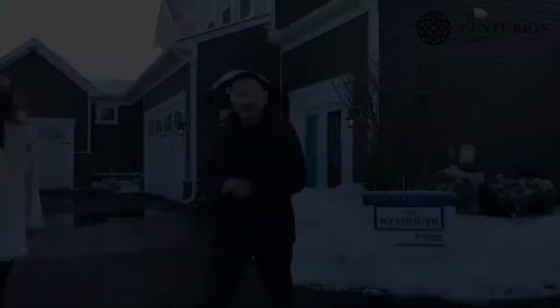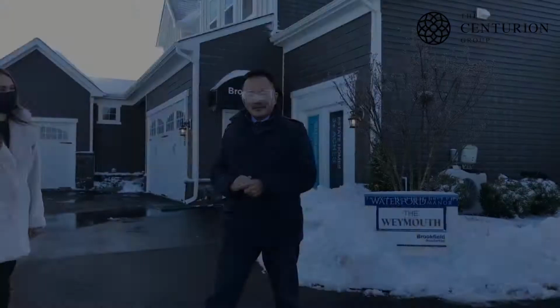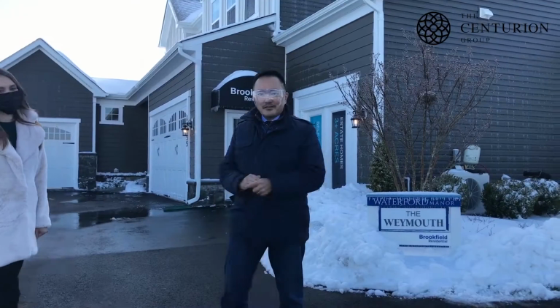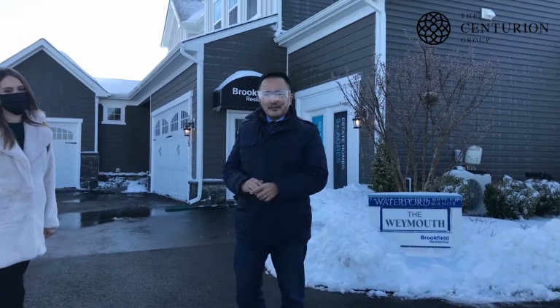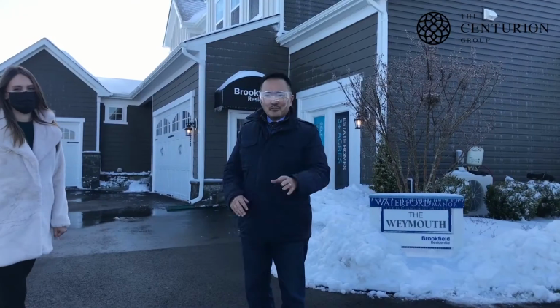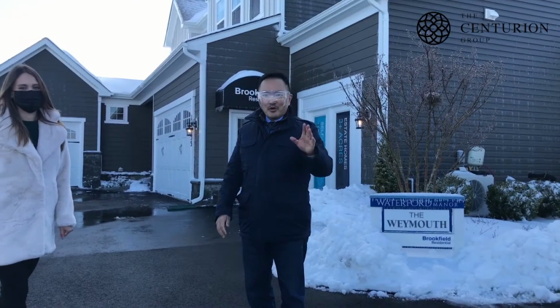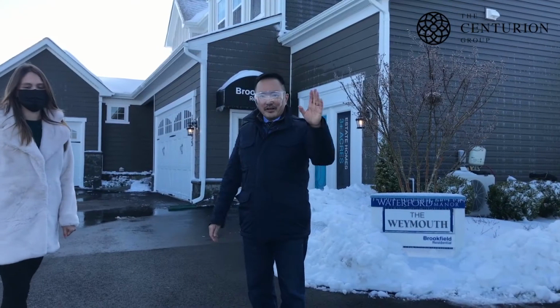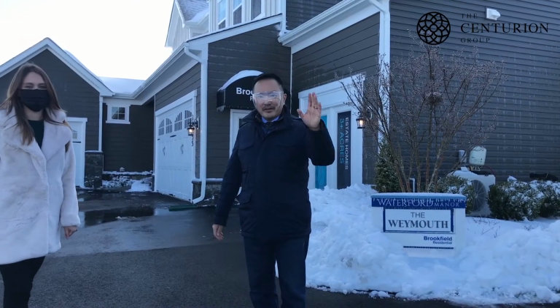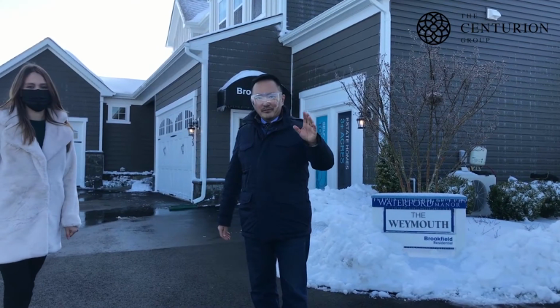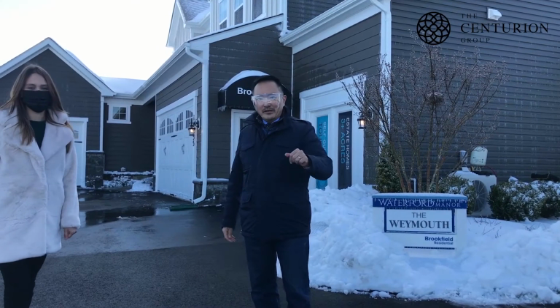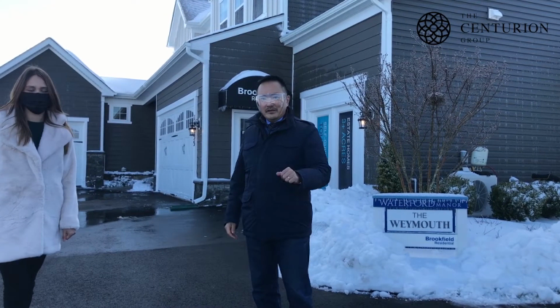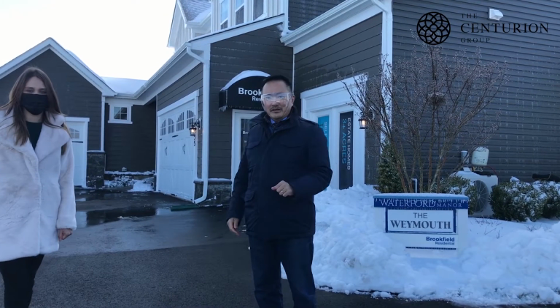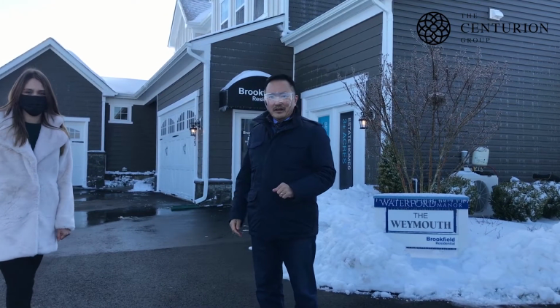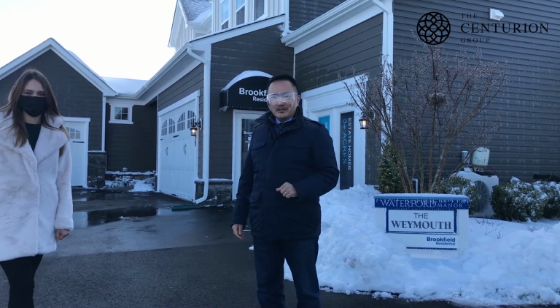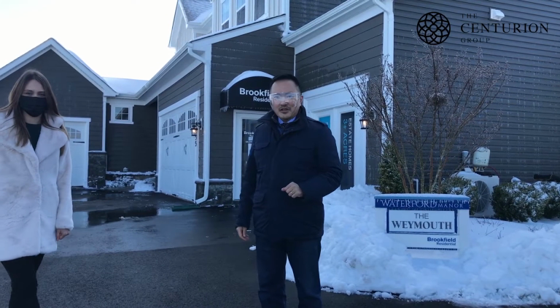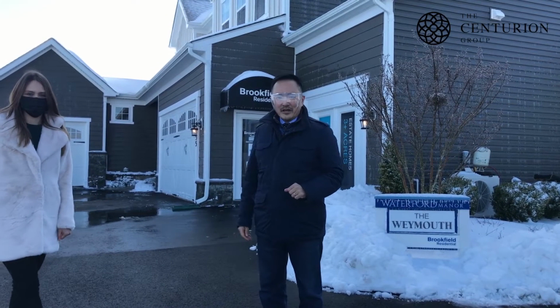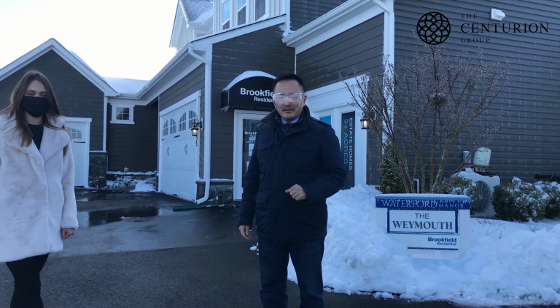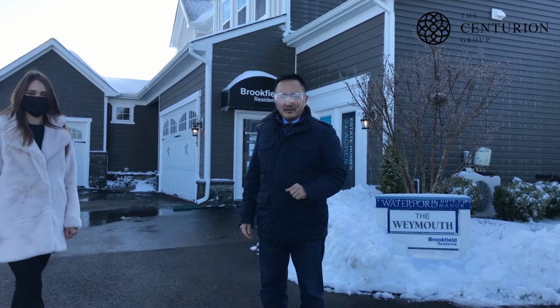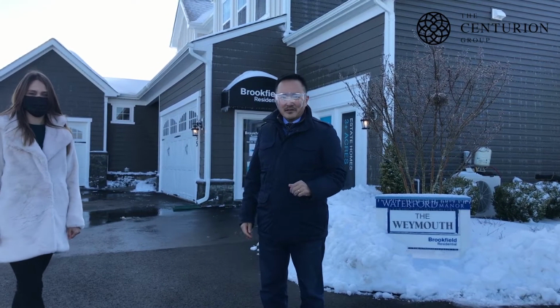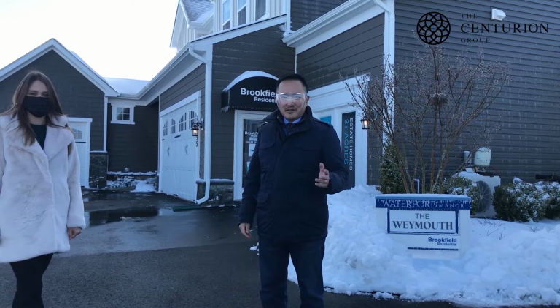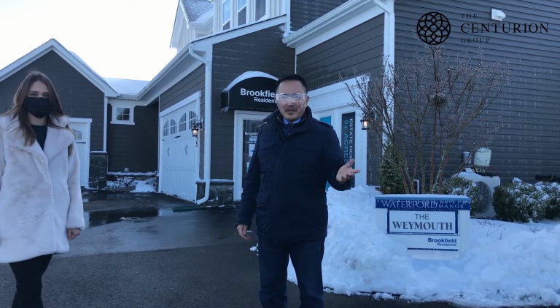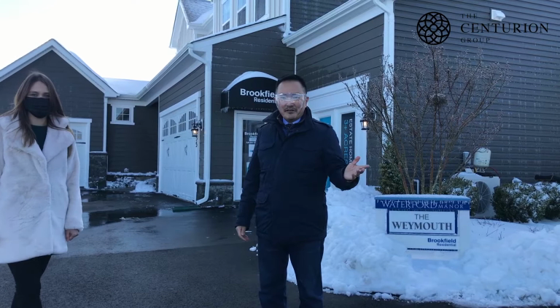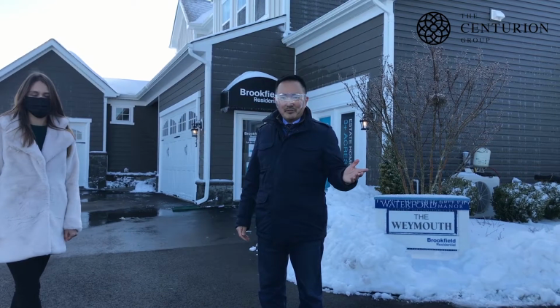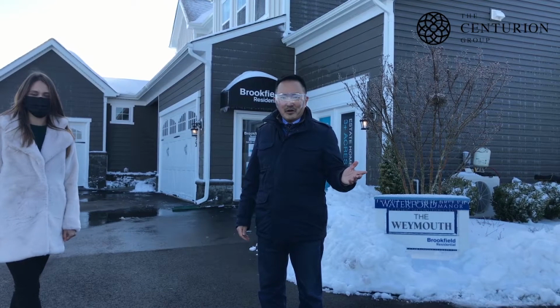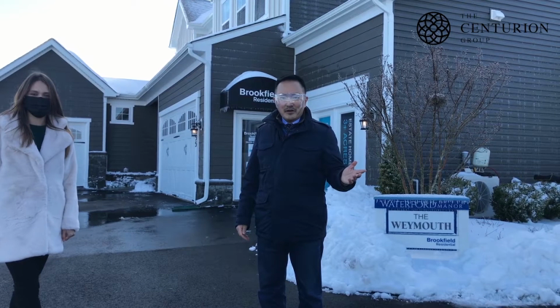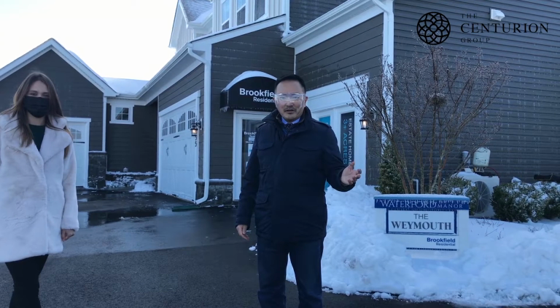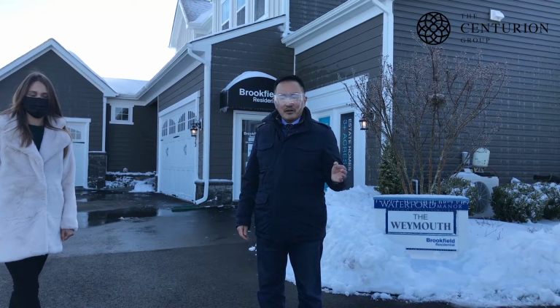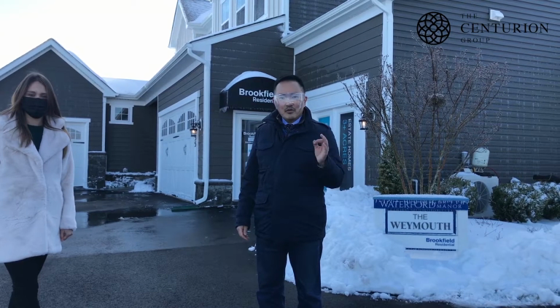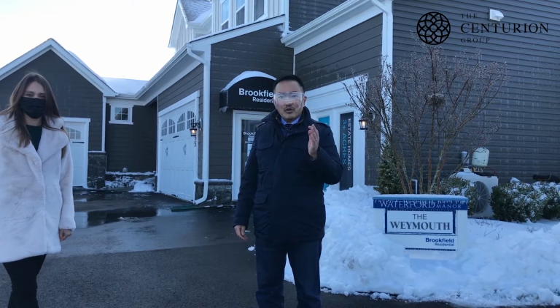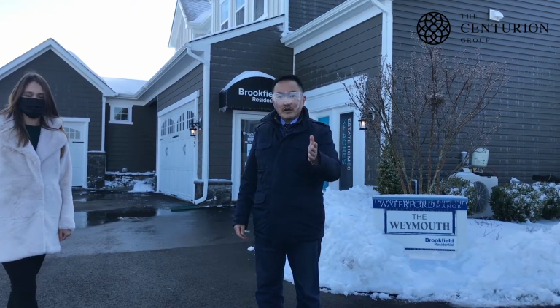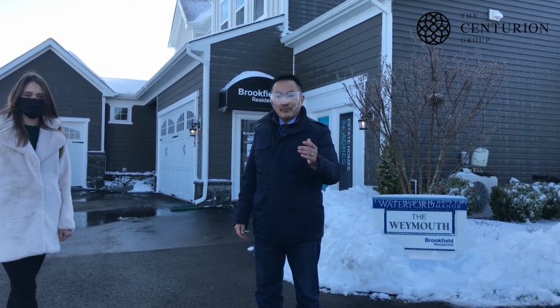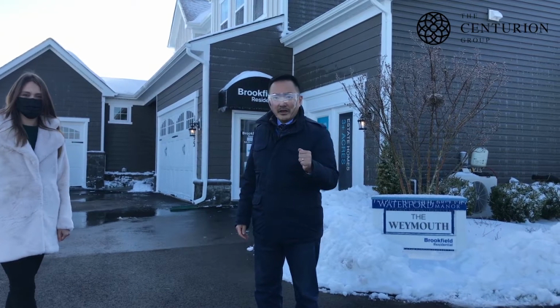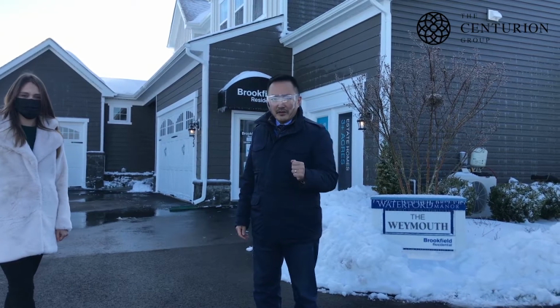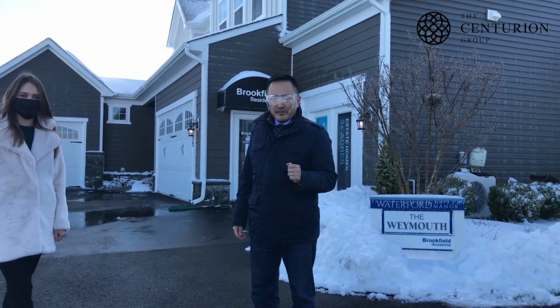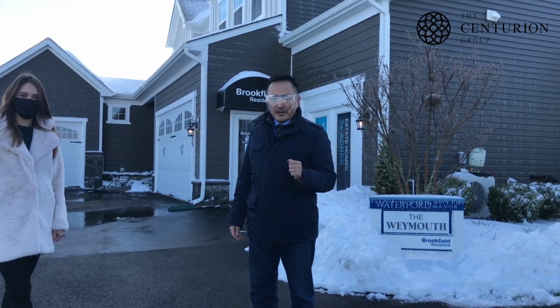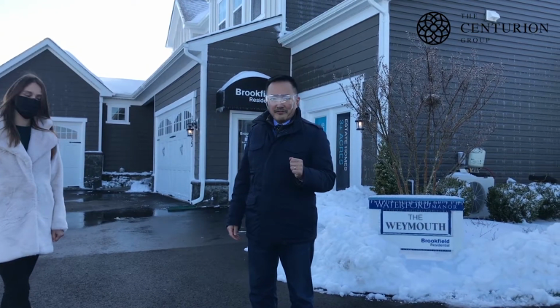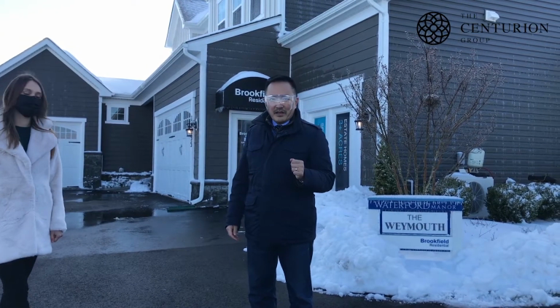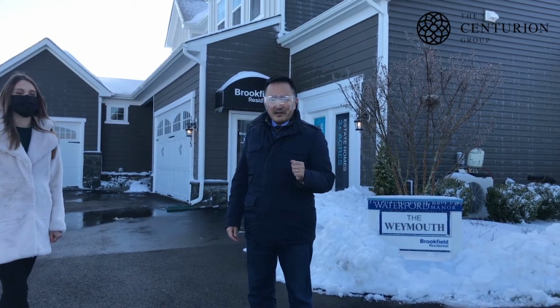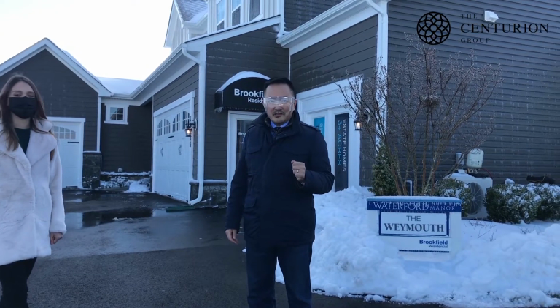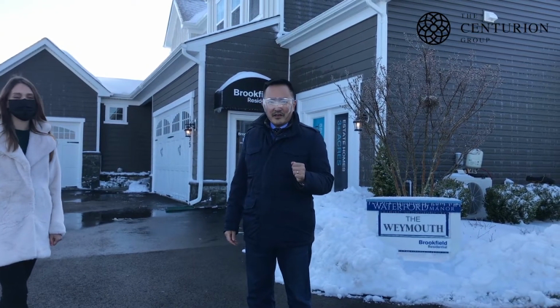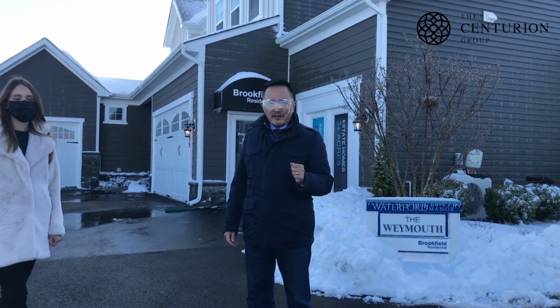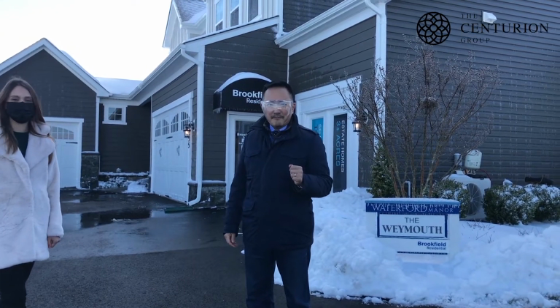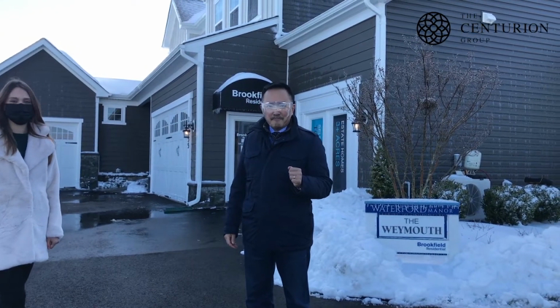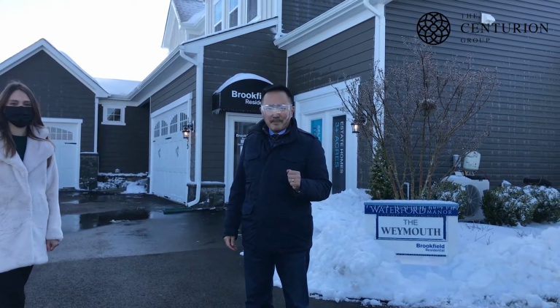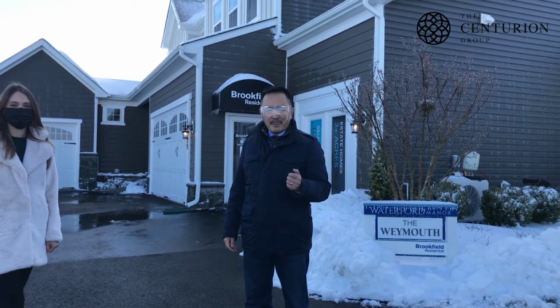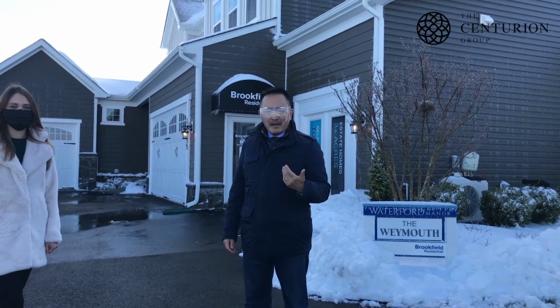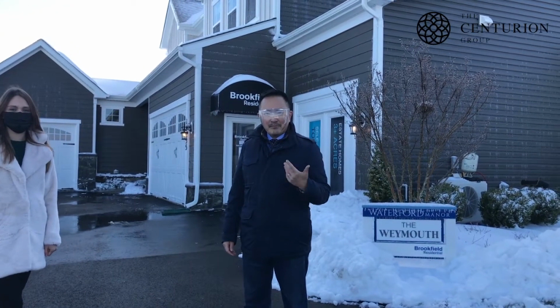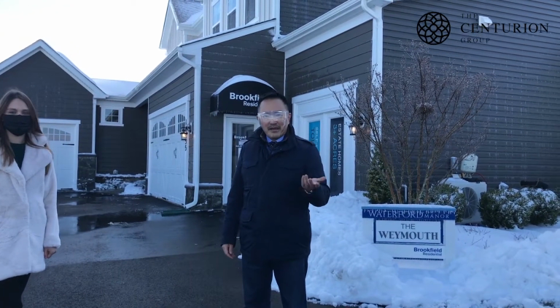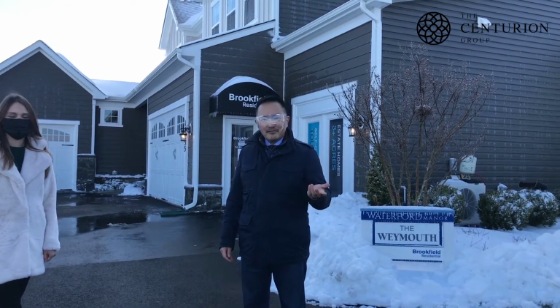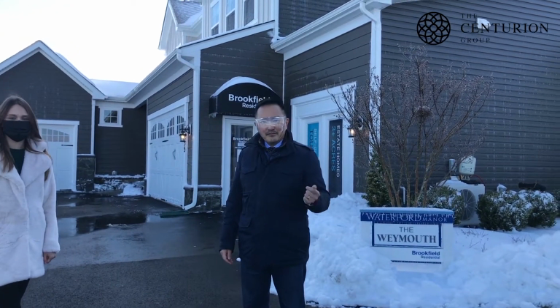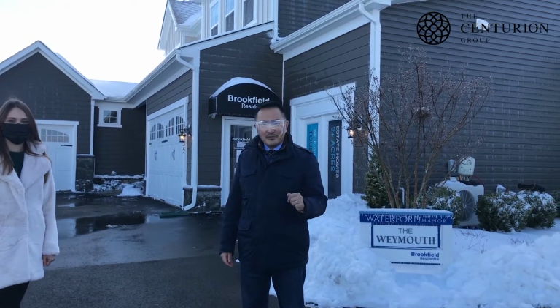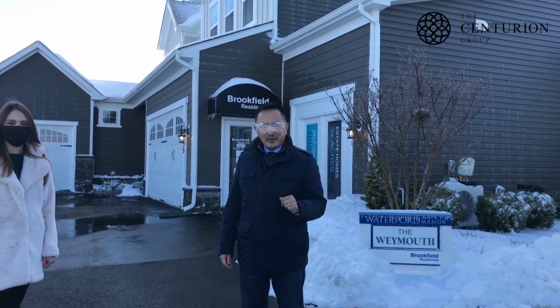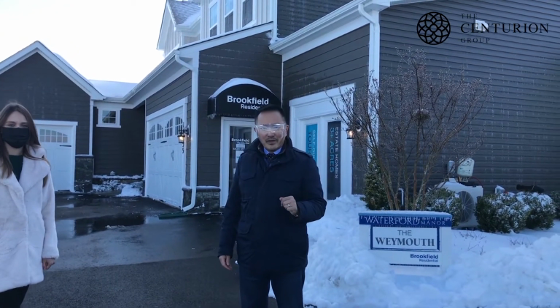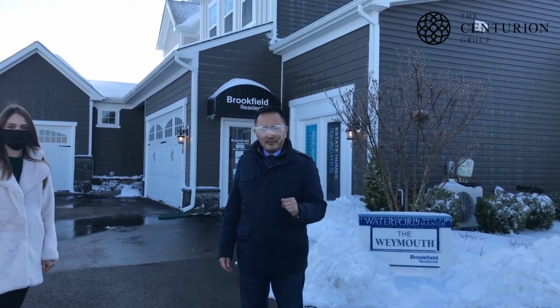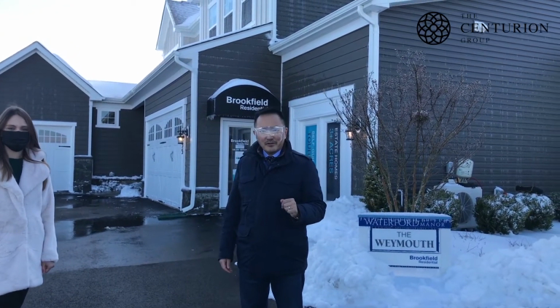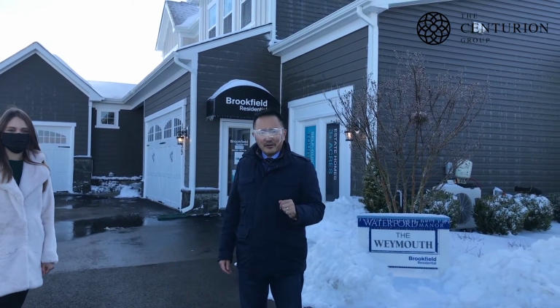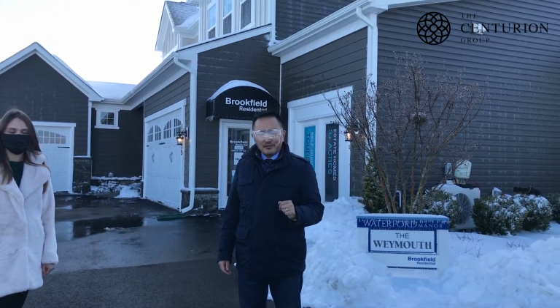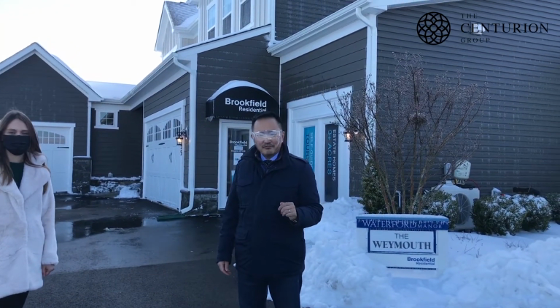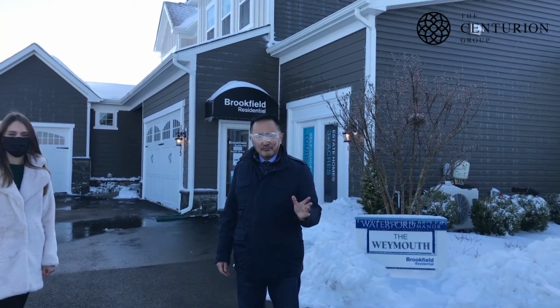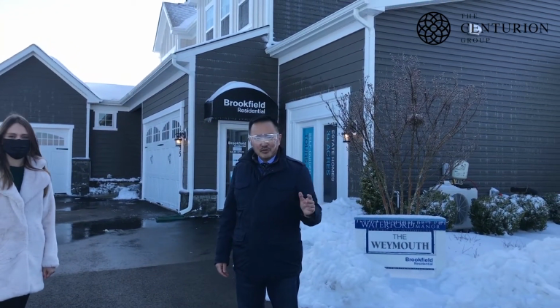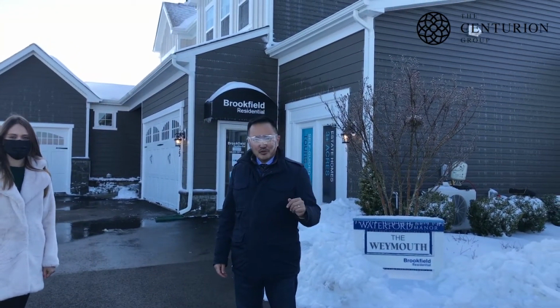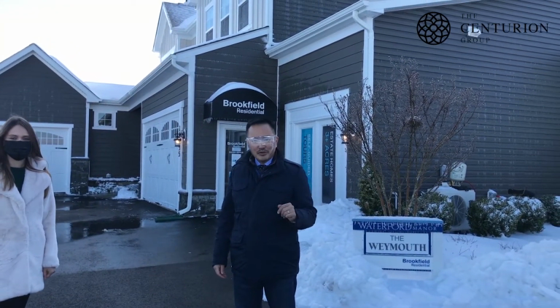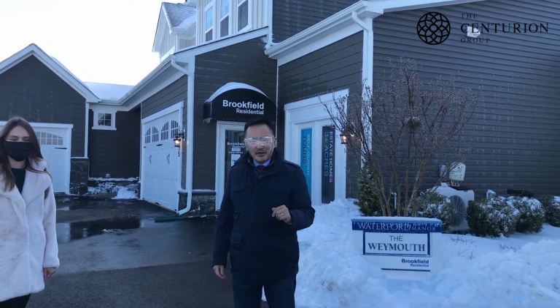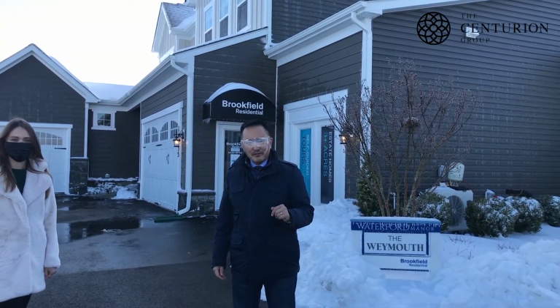Good morning, Camille and Jen. This is David Park. Welcome back from Afghanistan. I'm back from Japan for a short time.